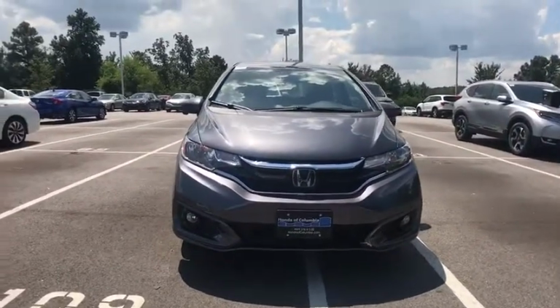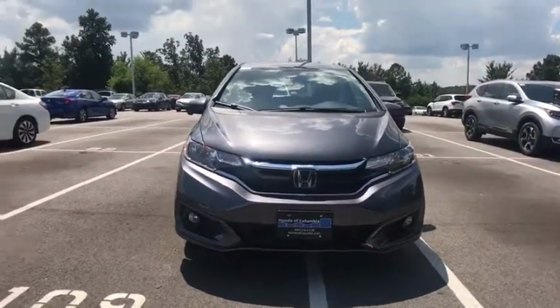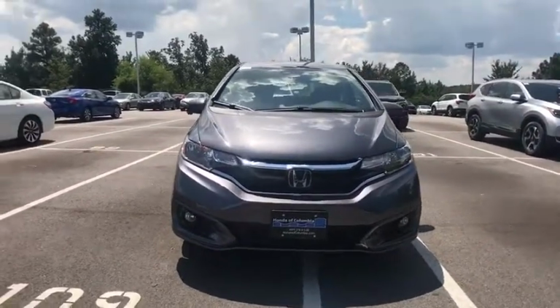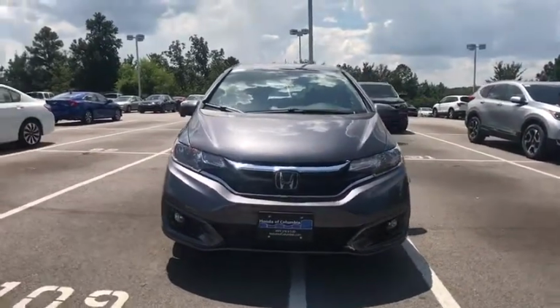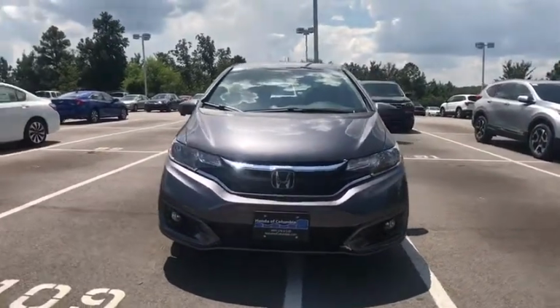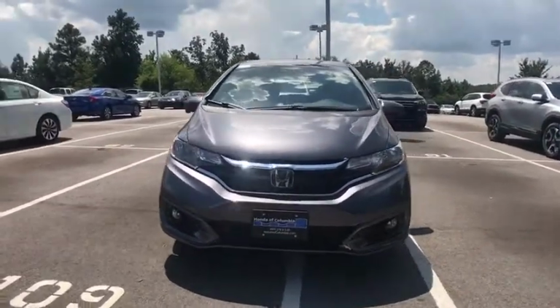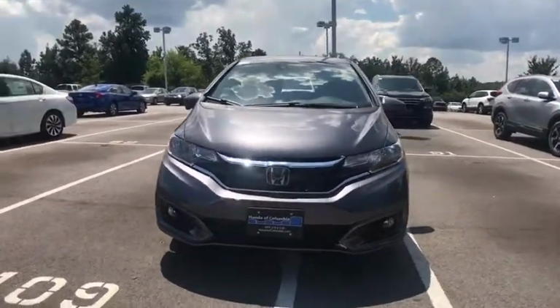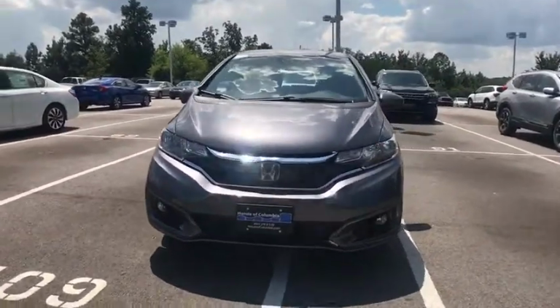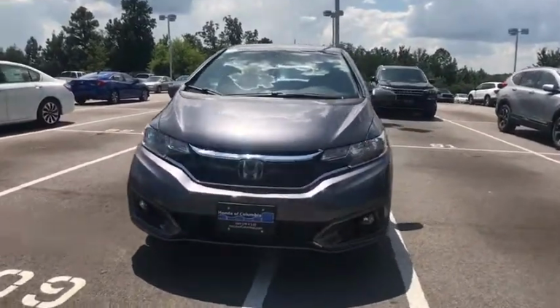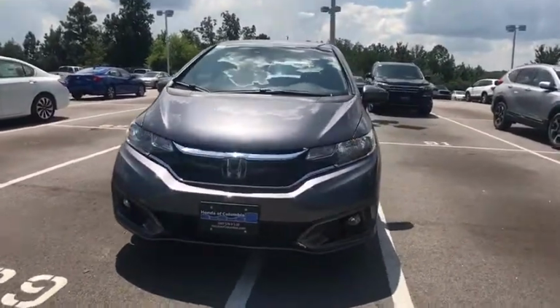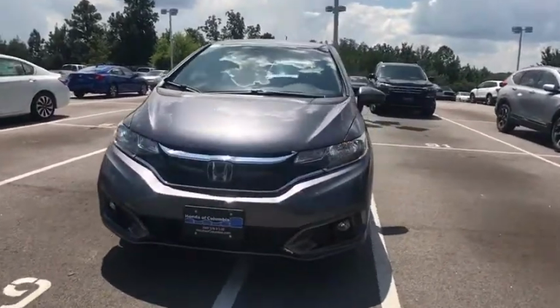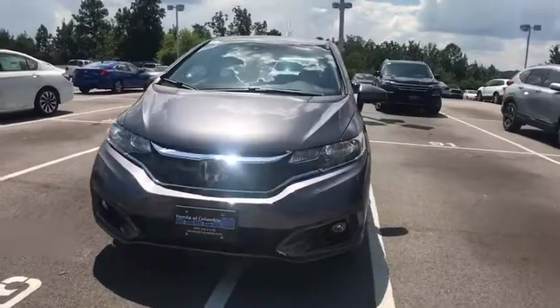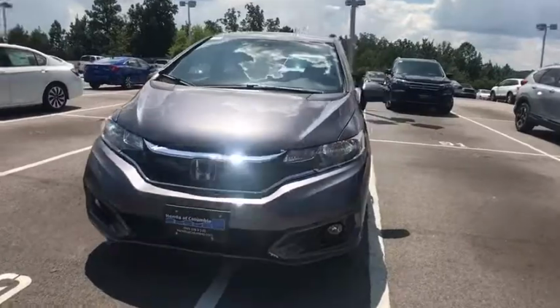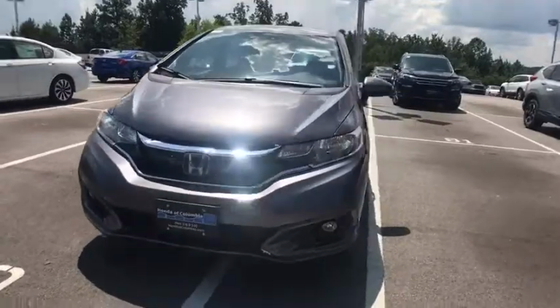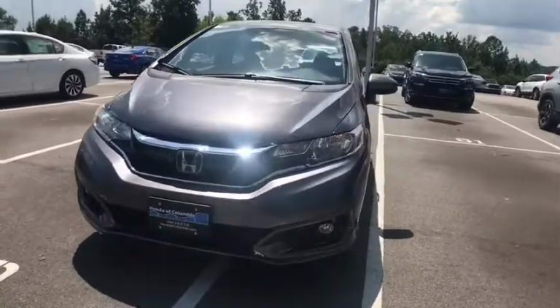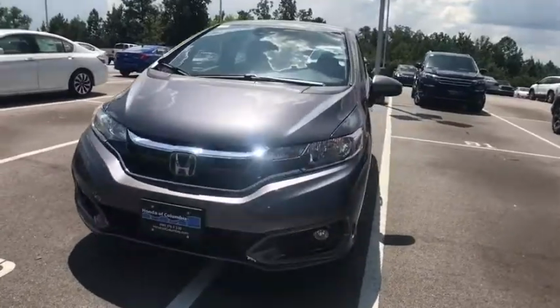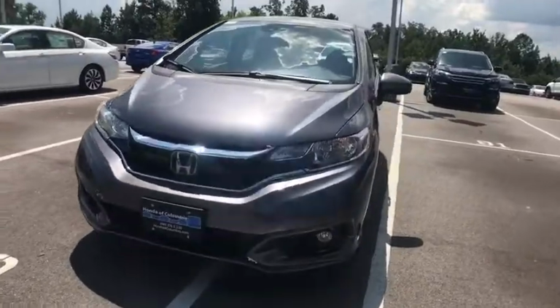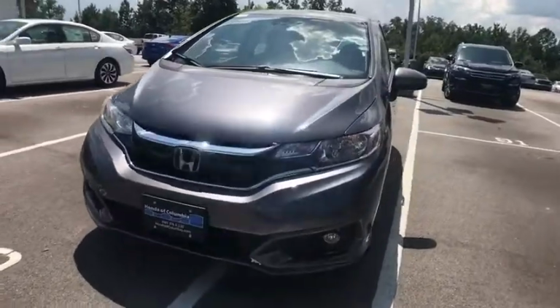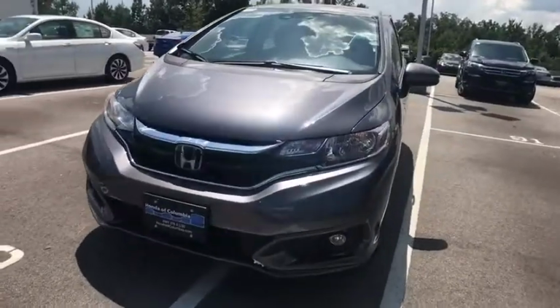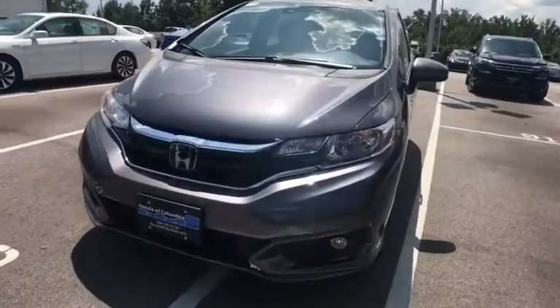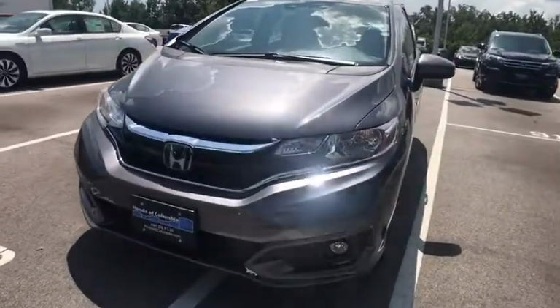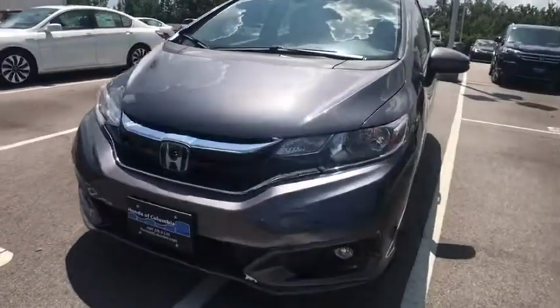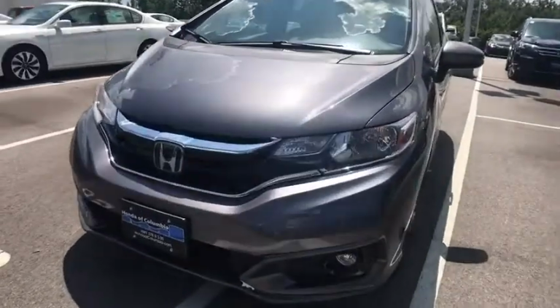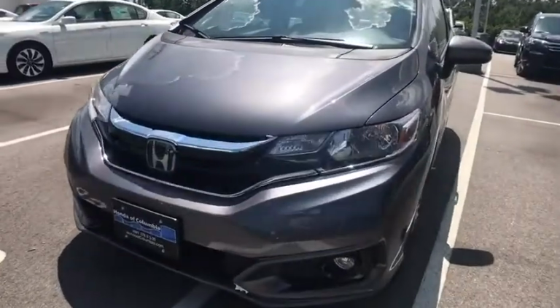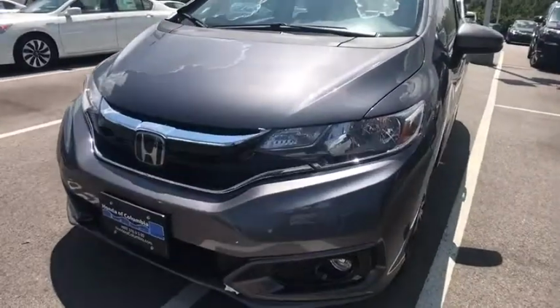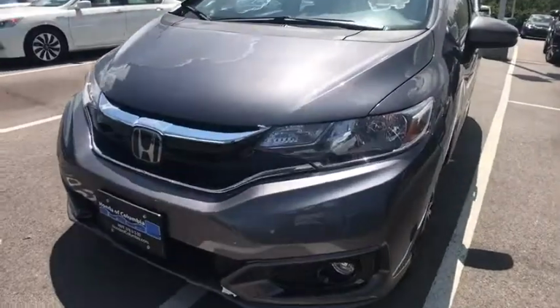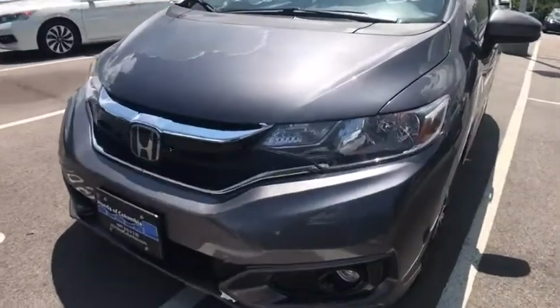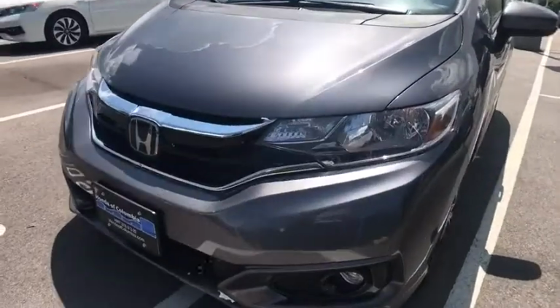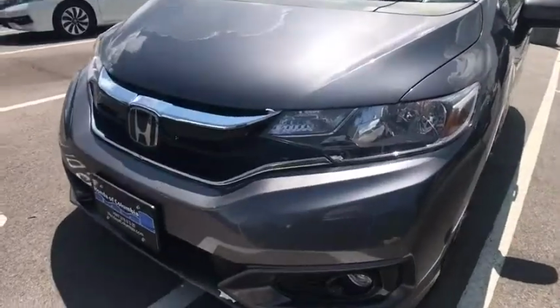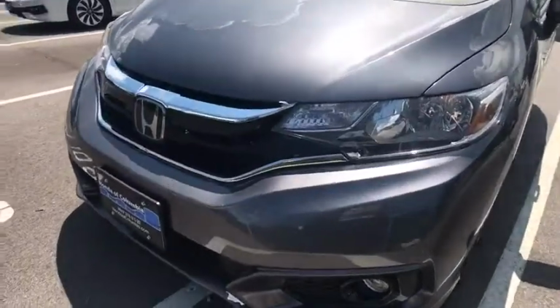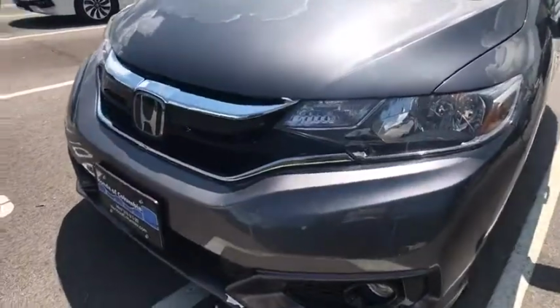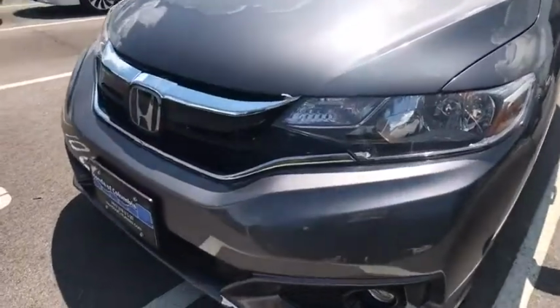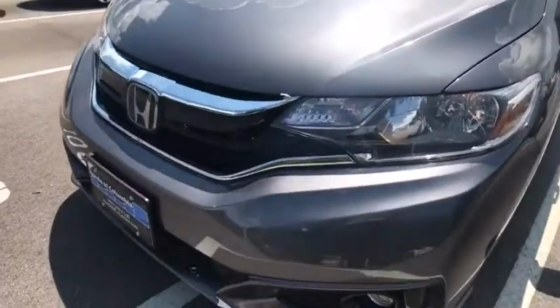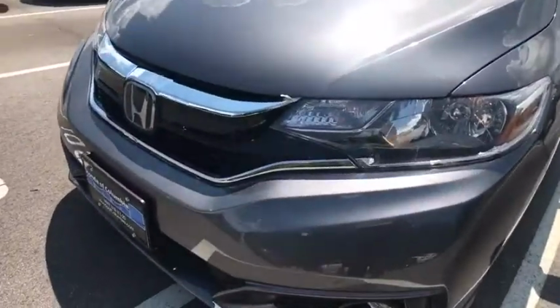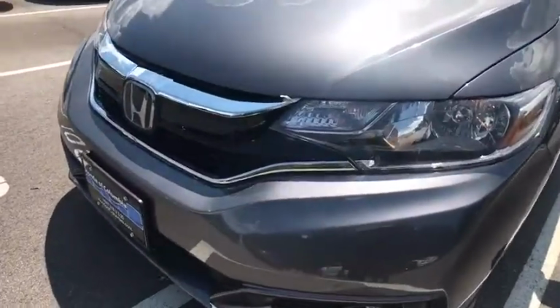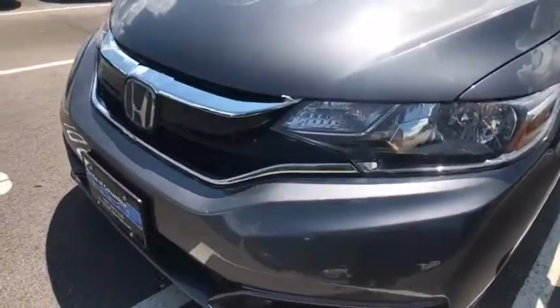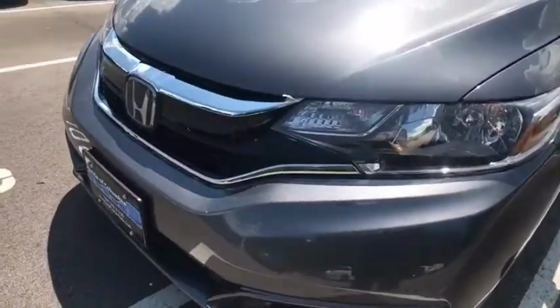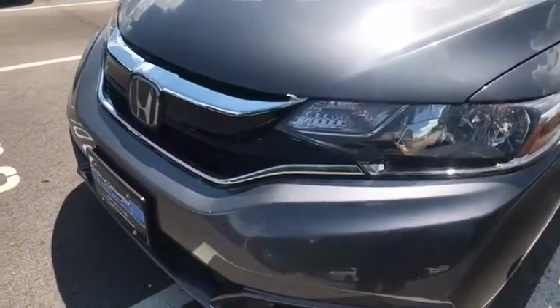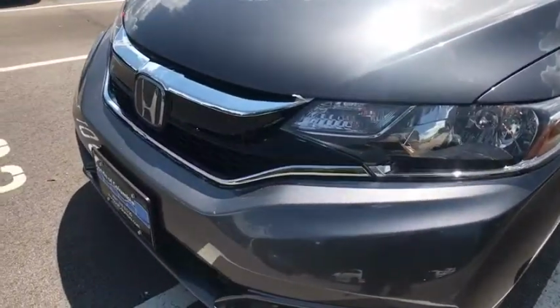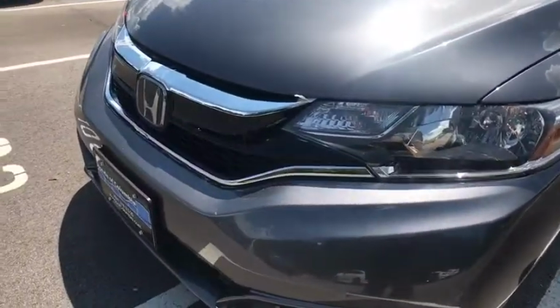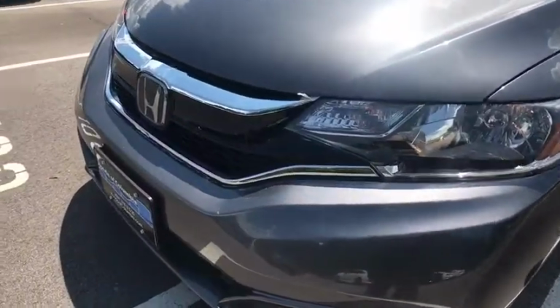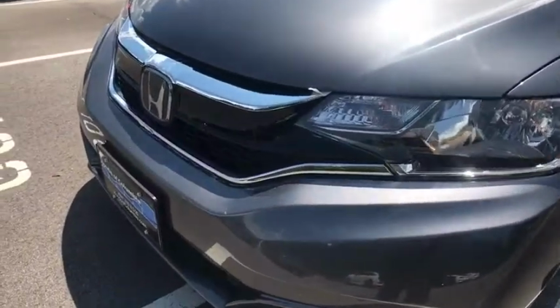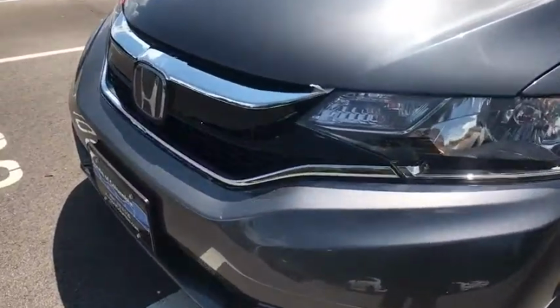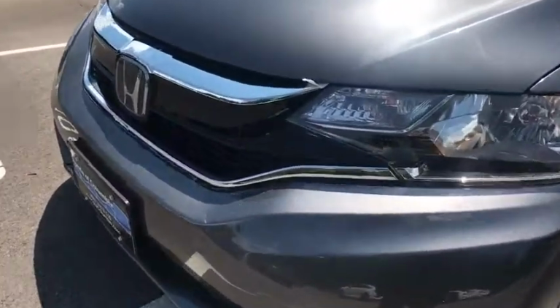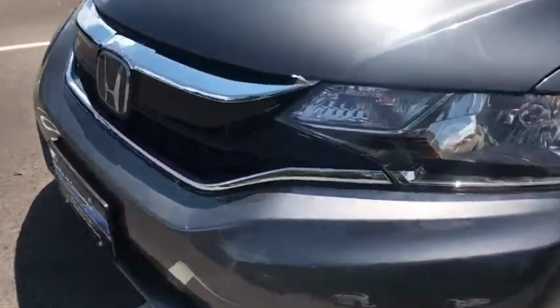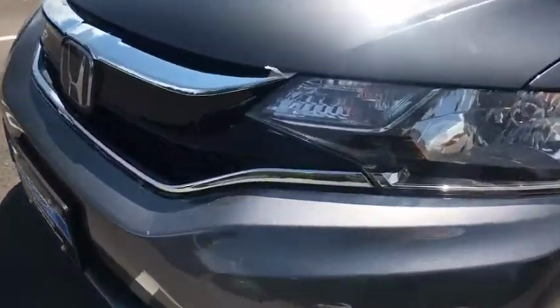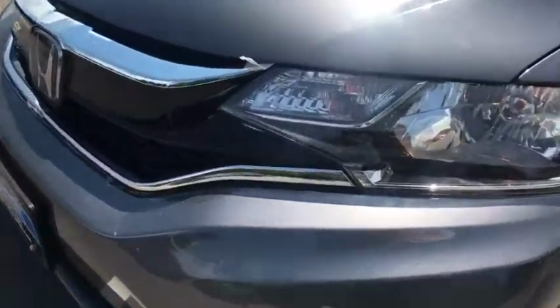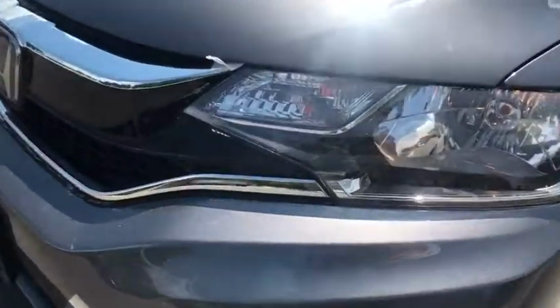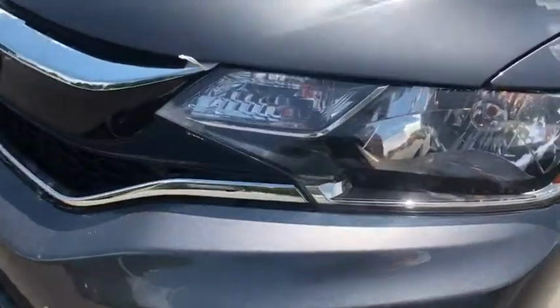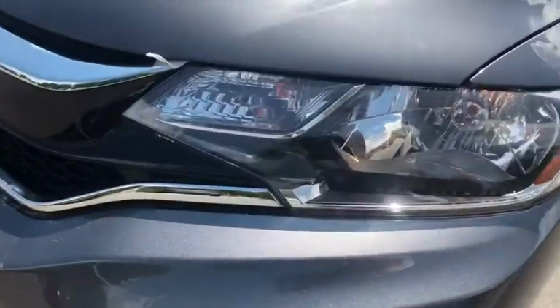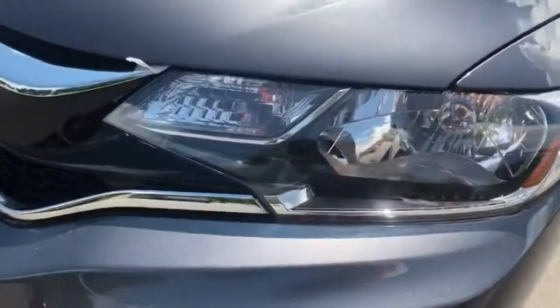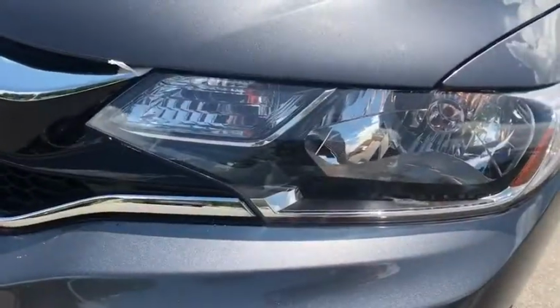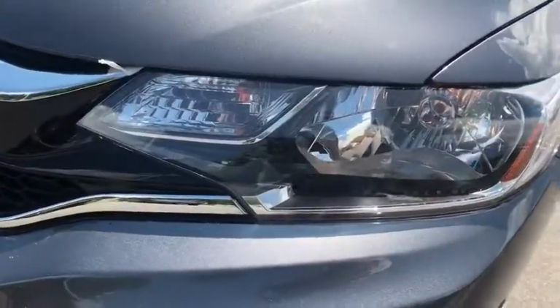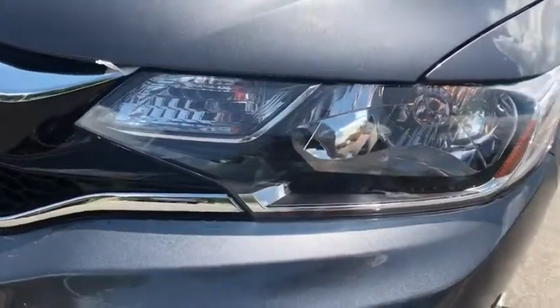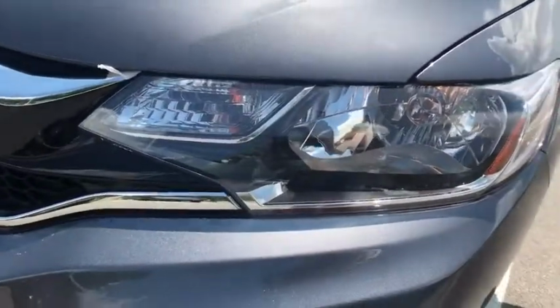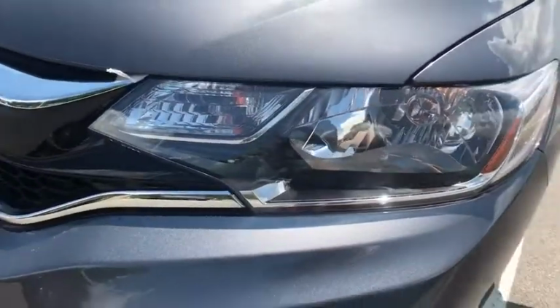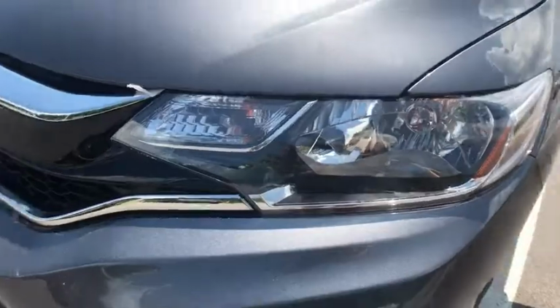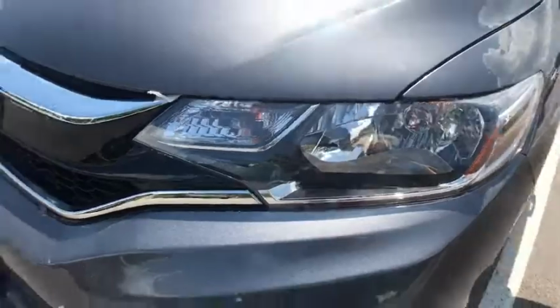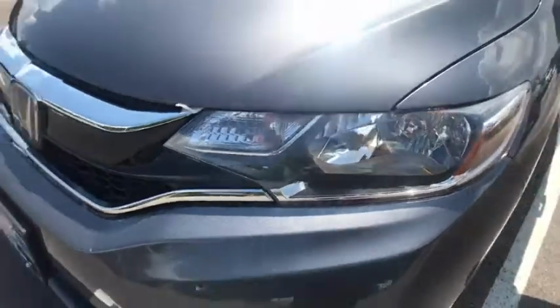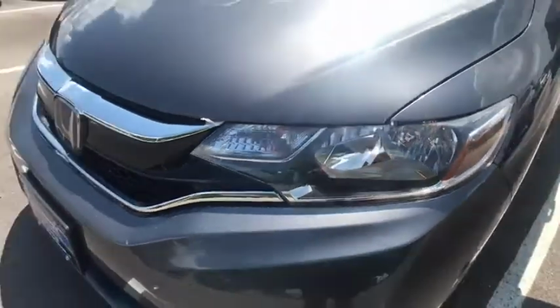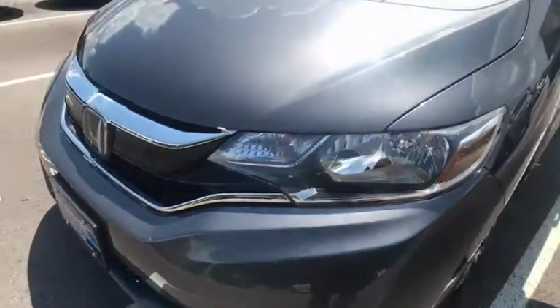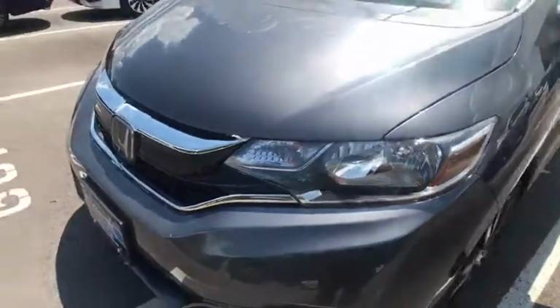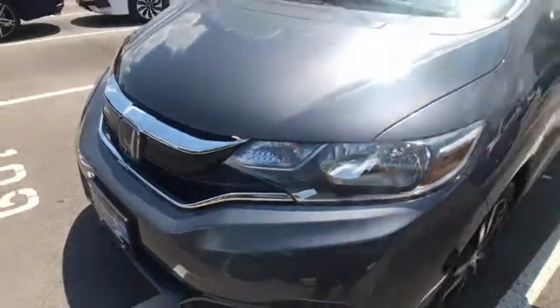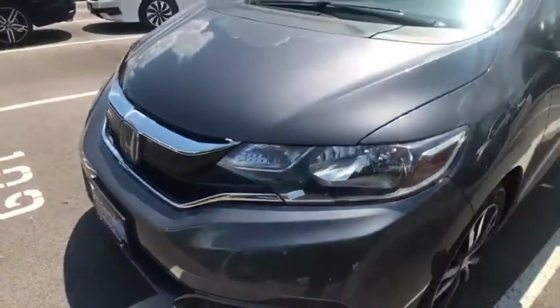Remote keyless entry, driver vanity mirror, front reading lamps, front bucket seats, tilt steering wheel, cloth seat trim.